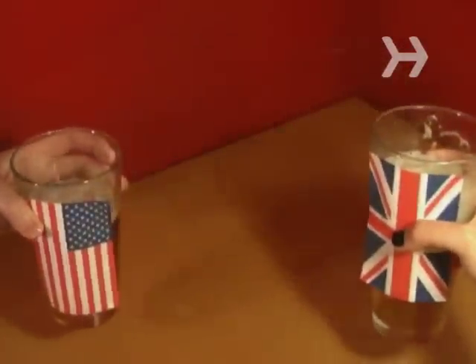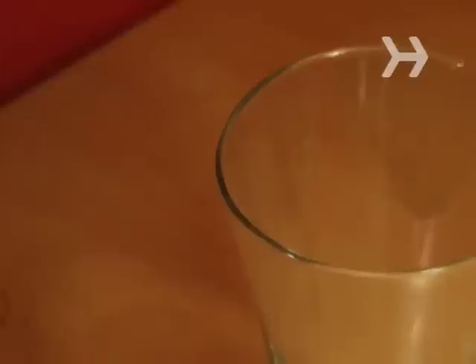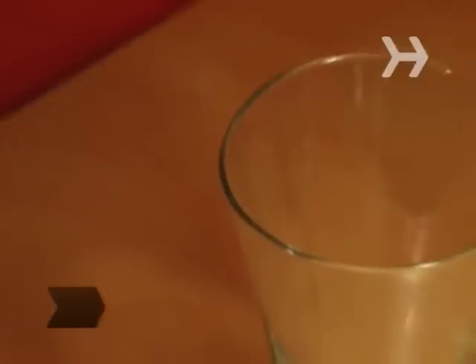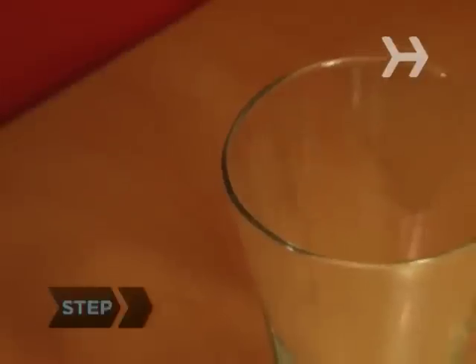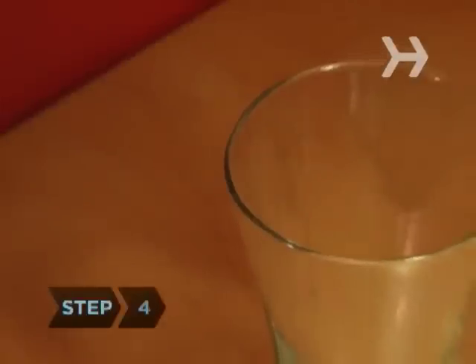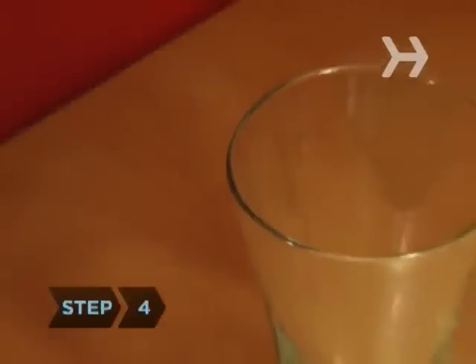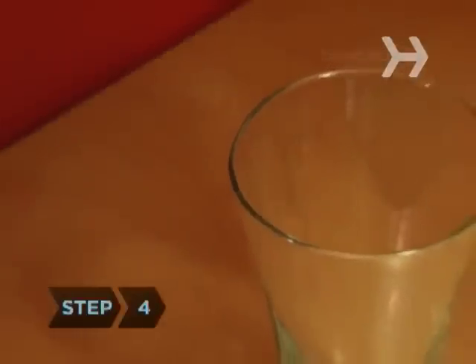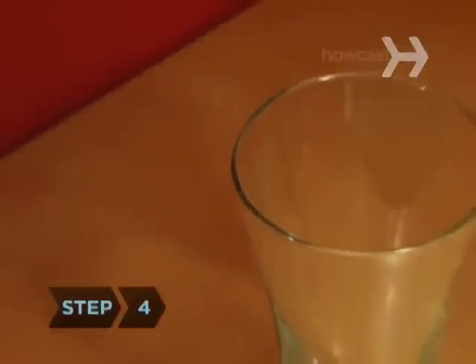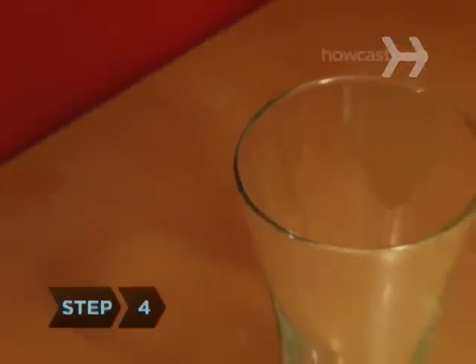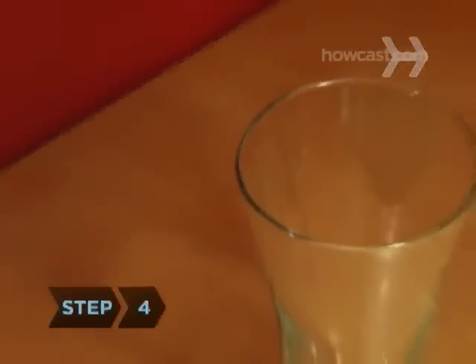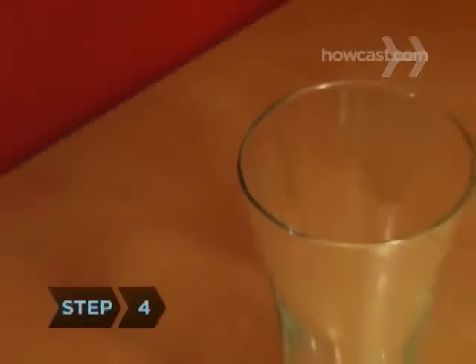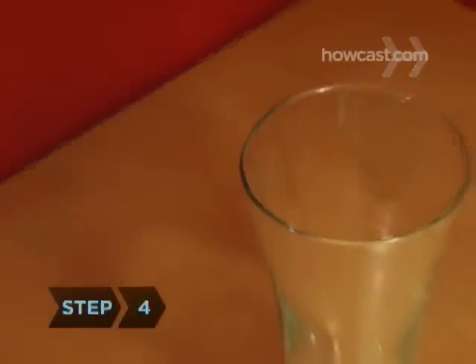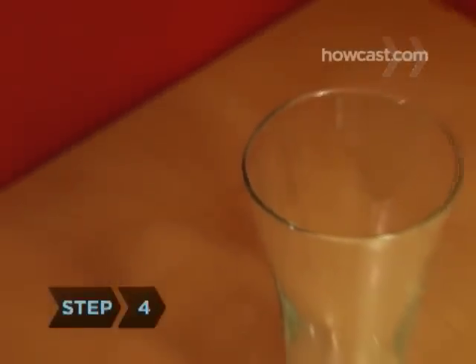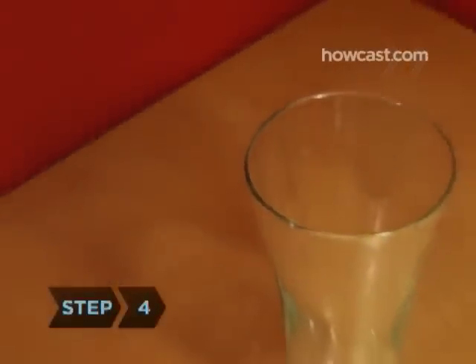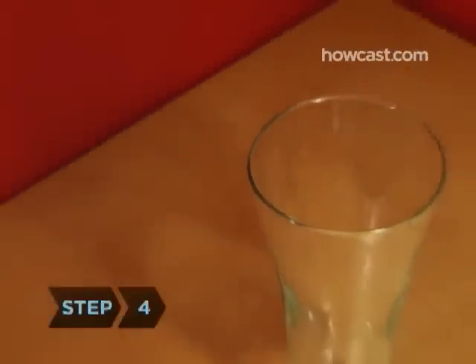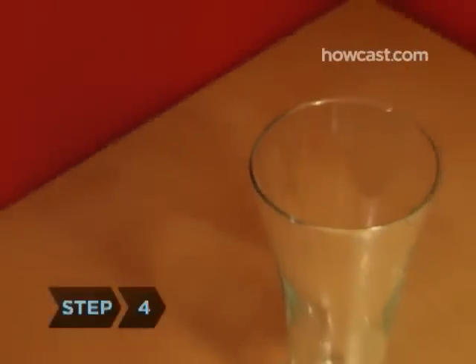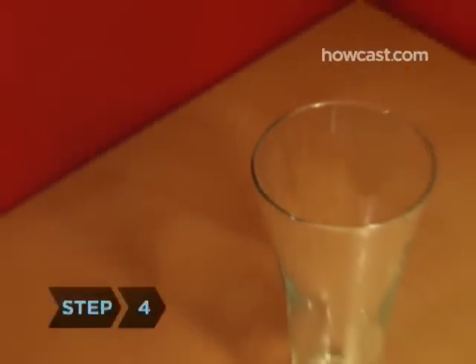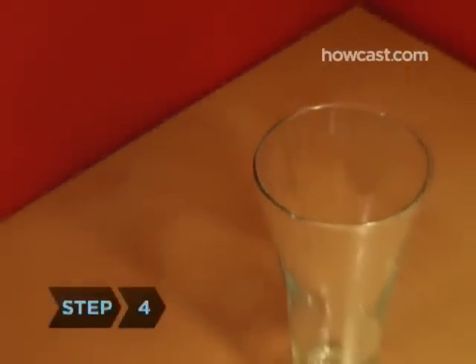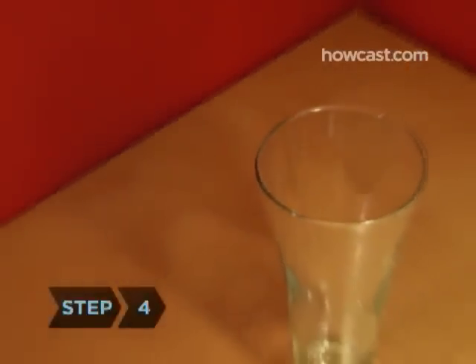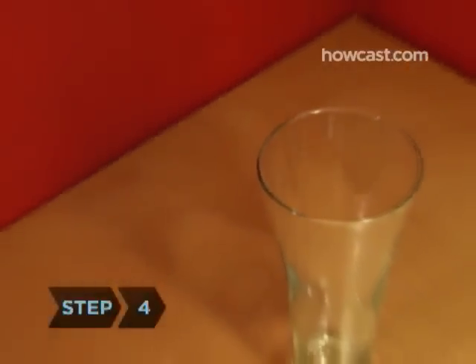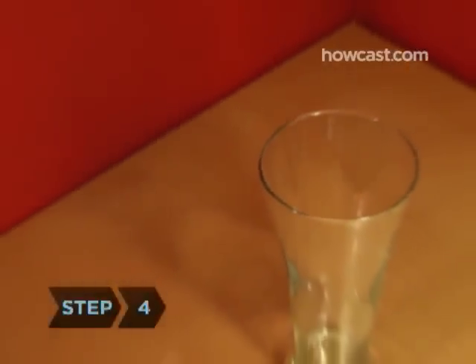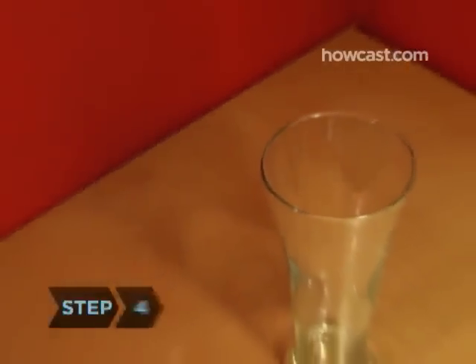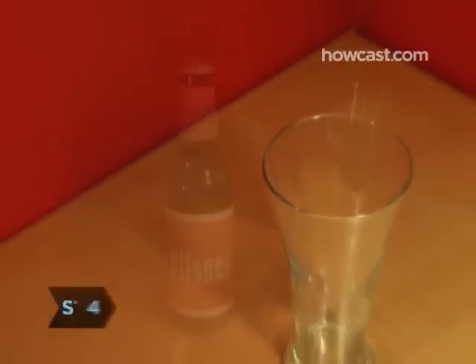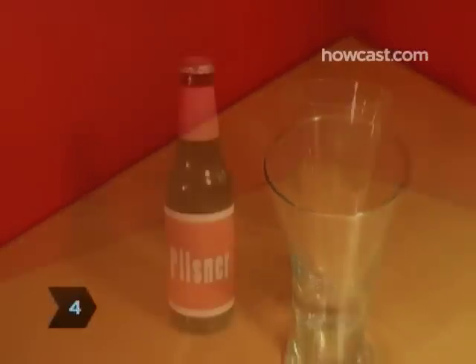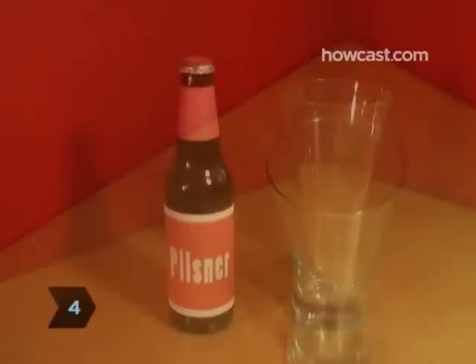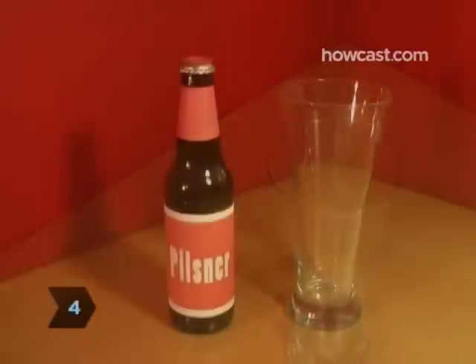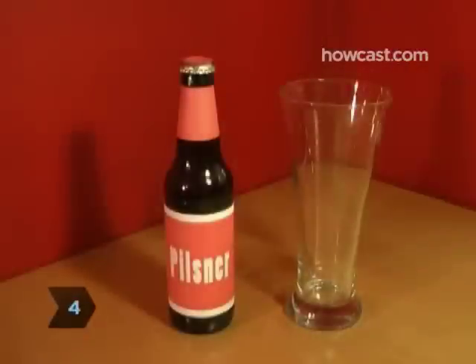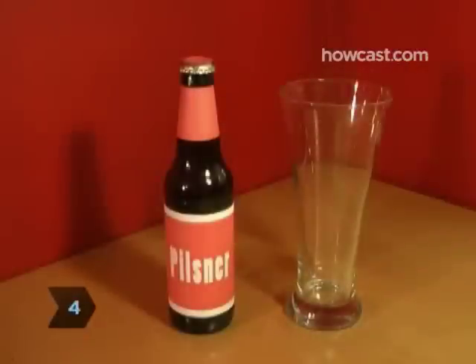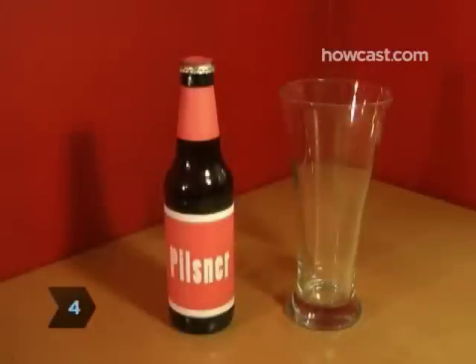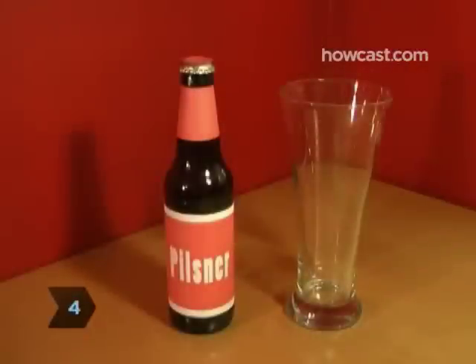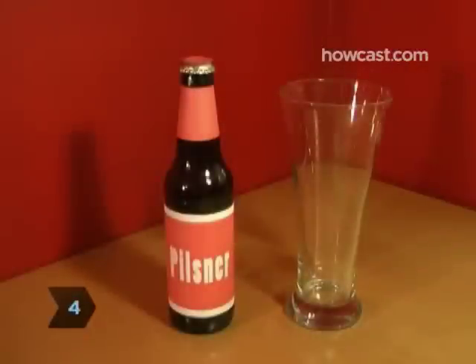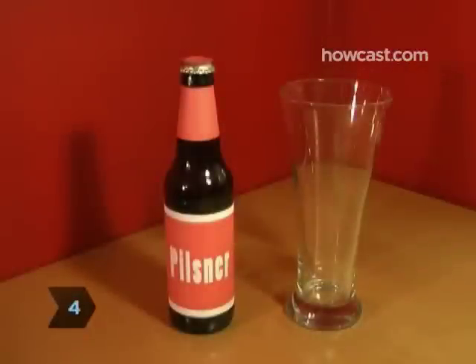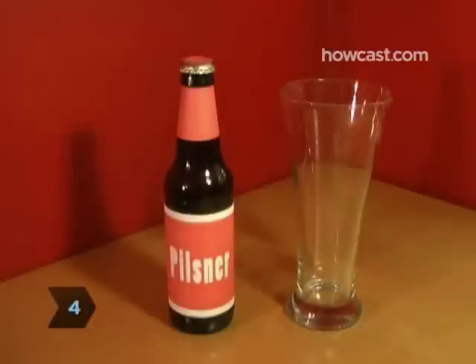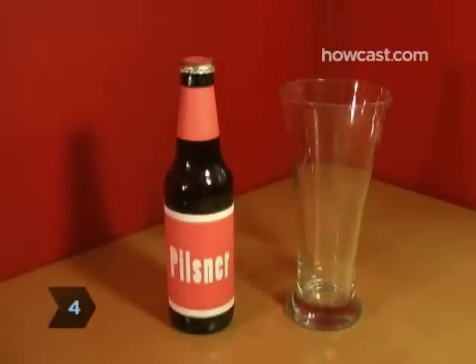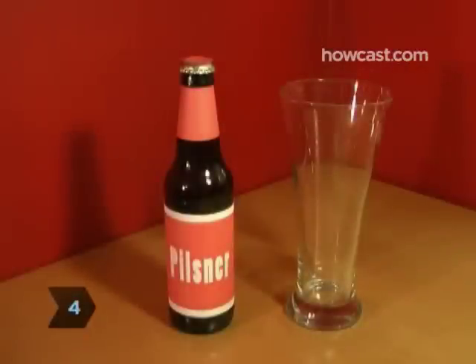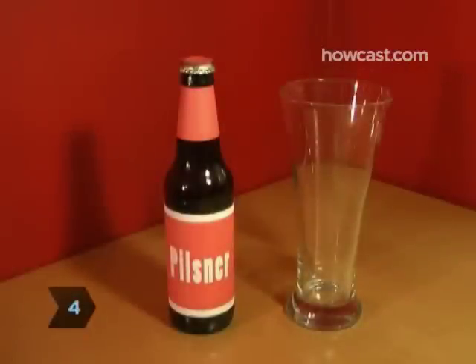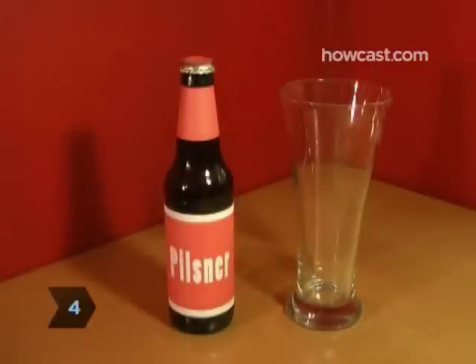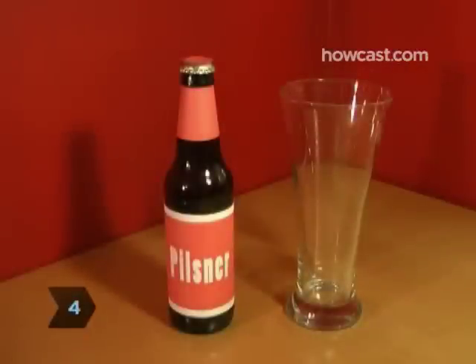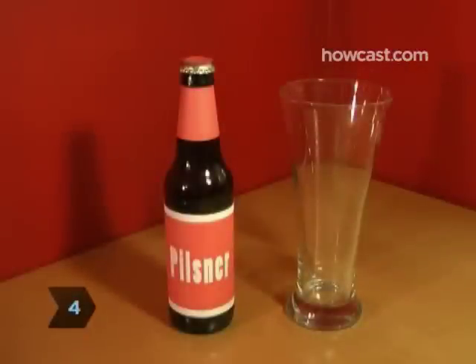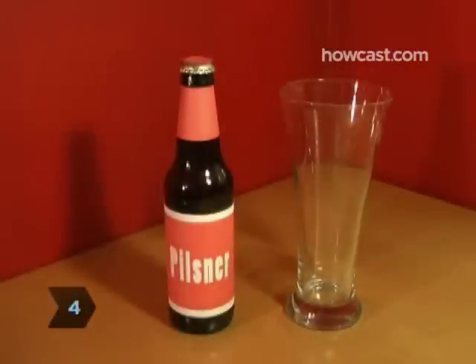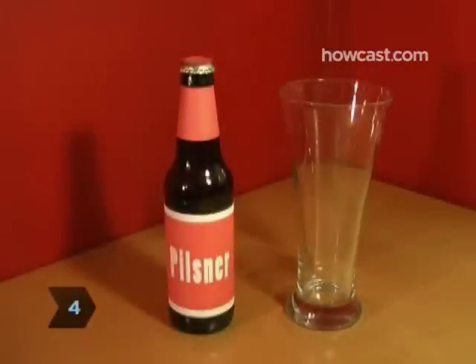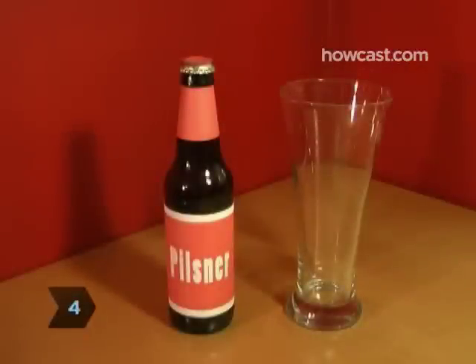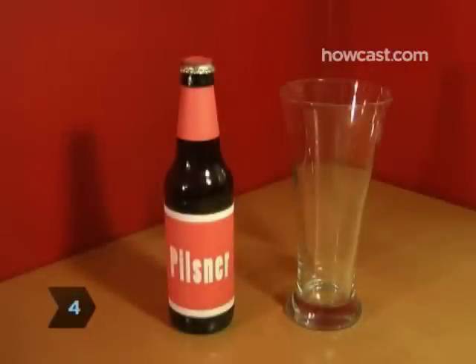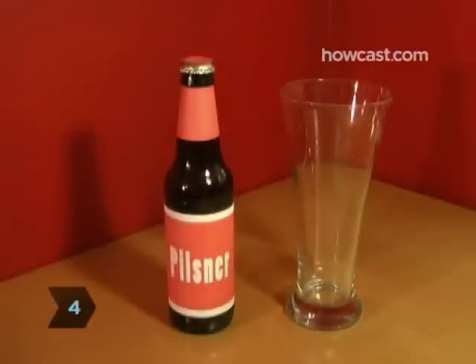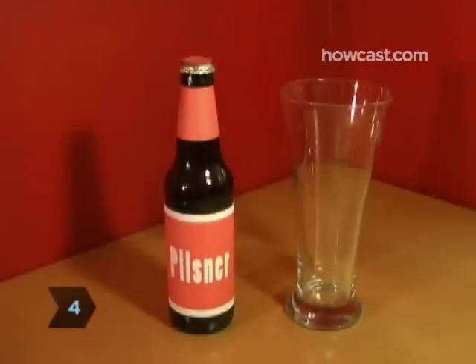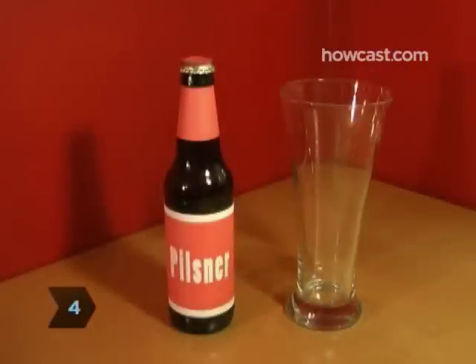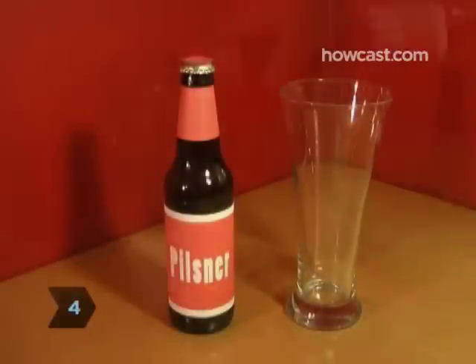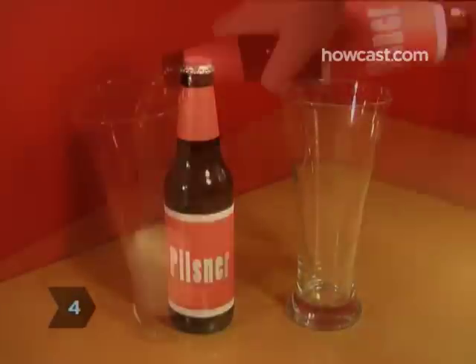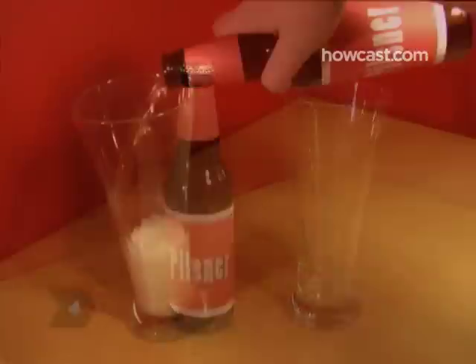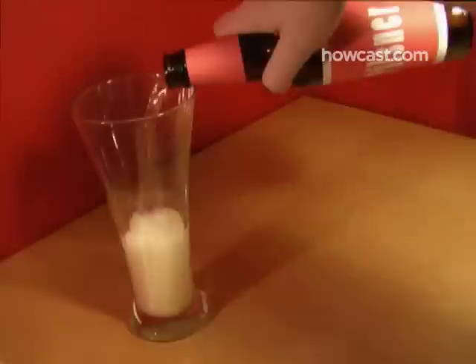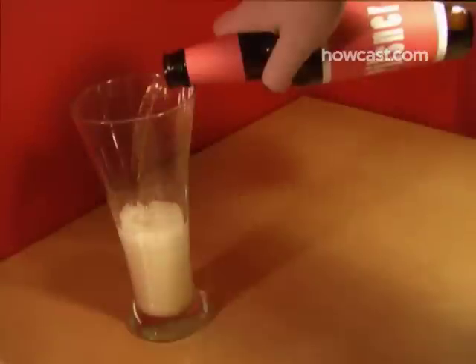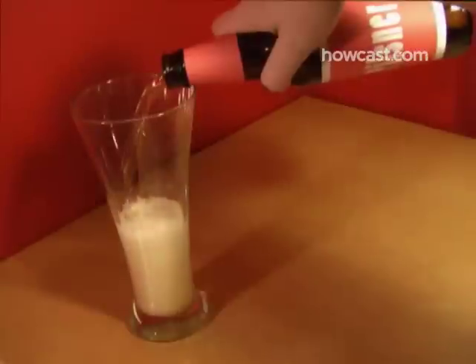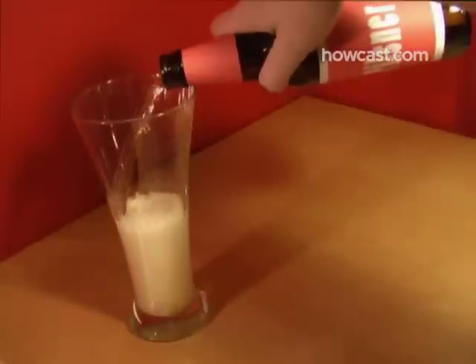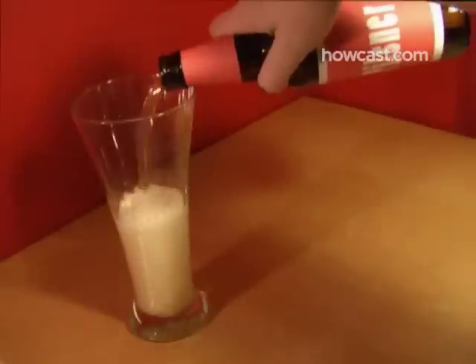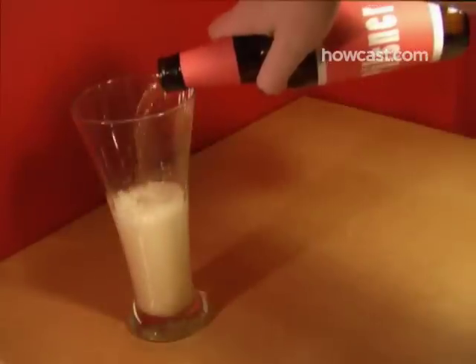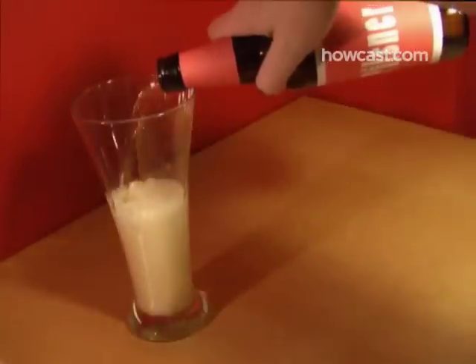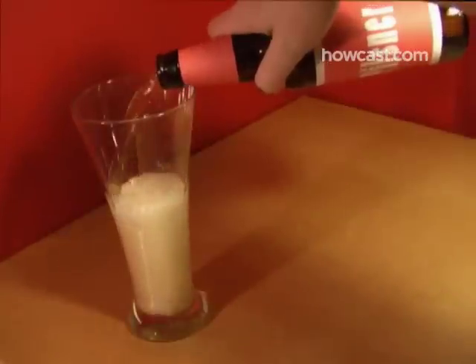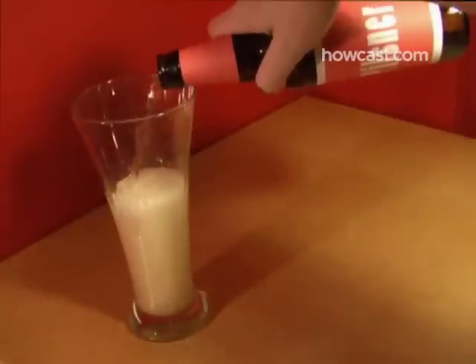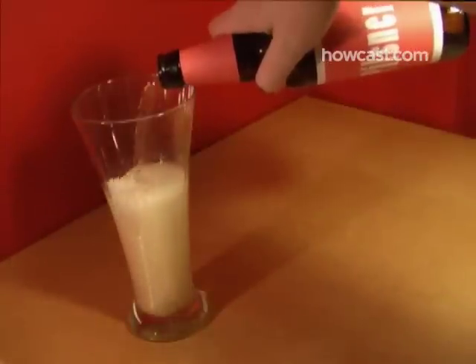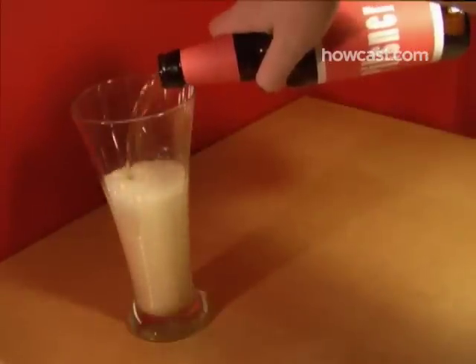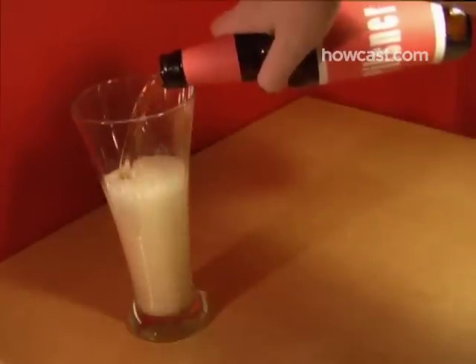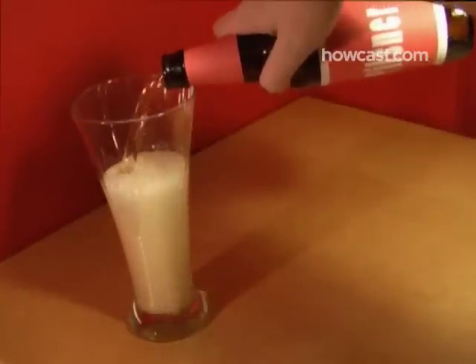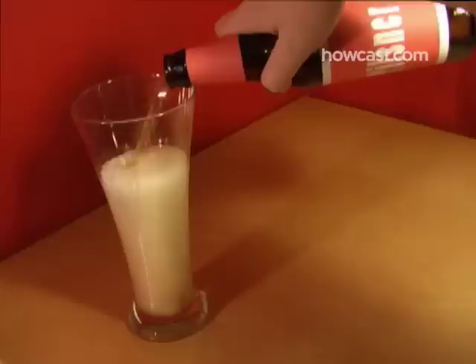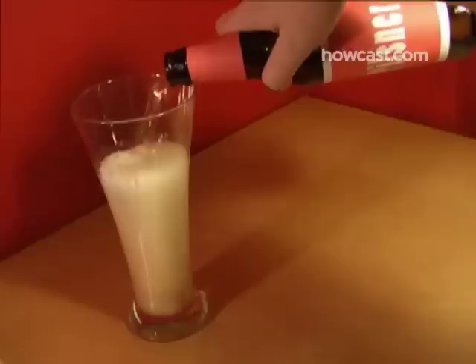Step 4. Use the slender, tapered glass known as a pilsner when you drink its namesake. It also complements lagers.